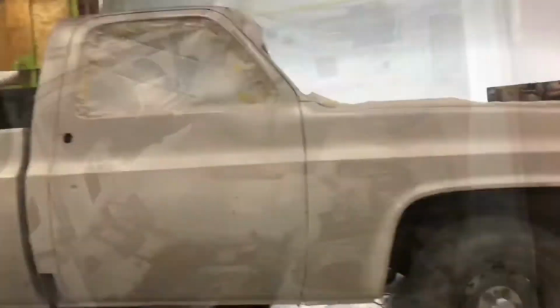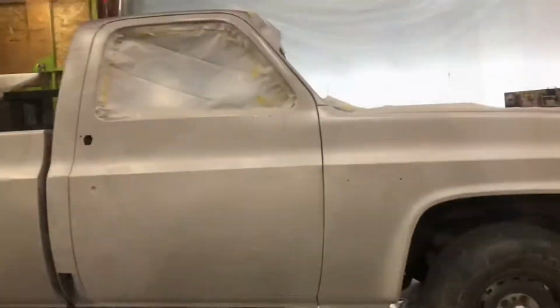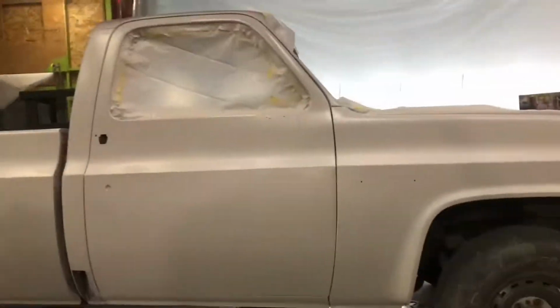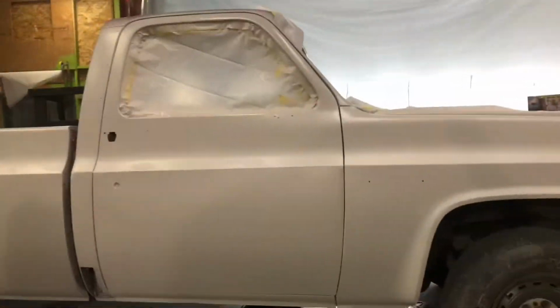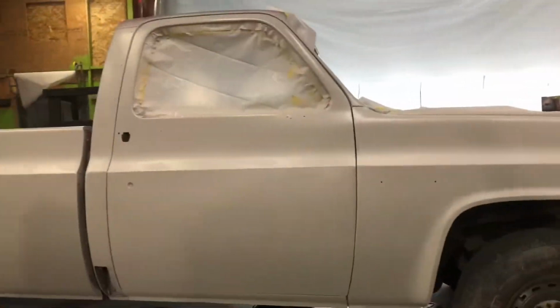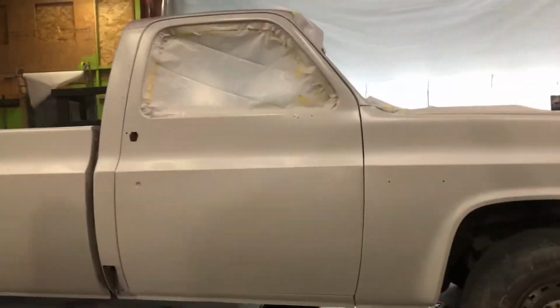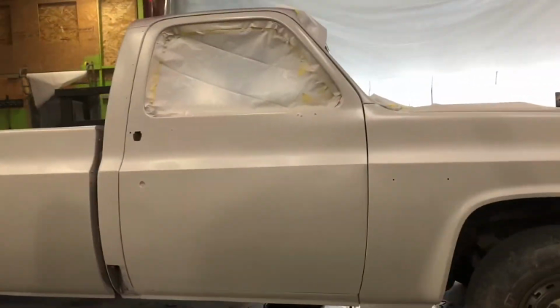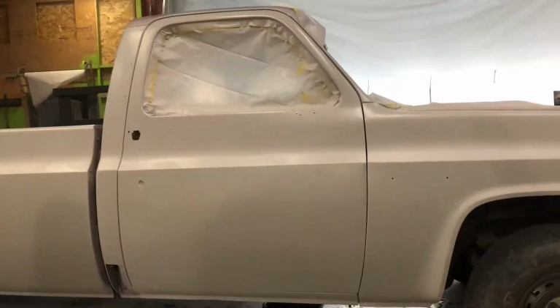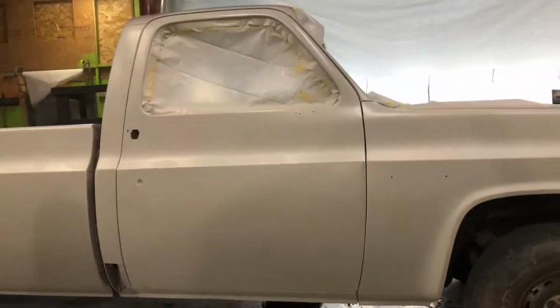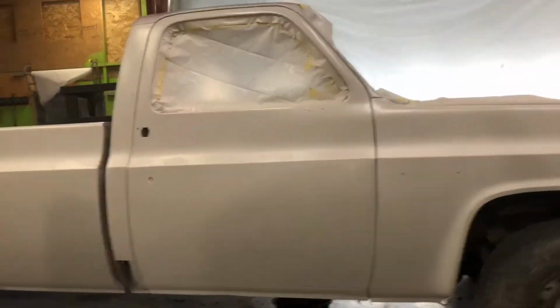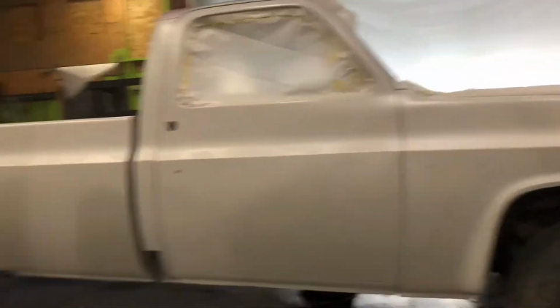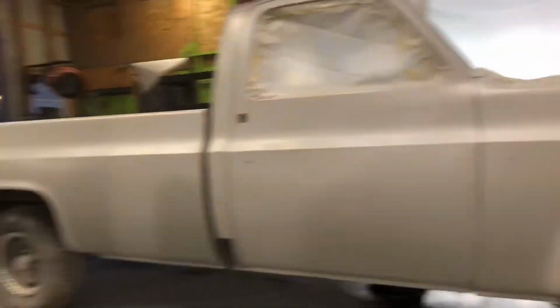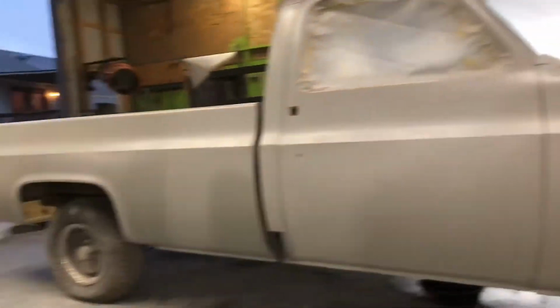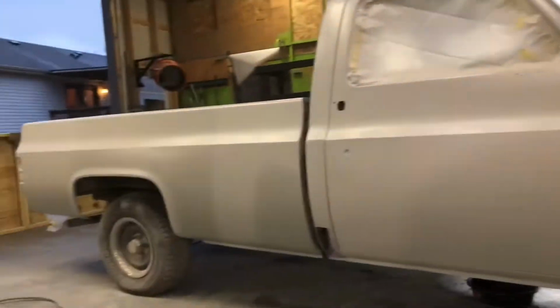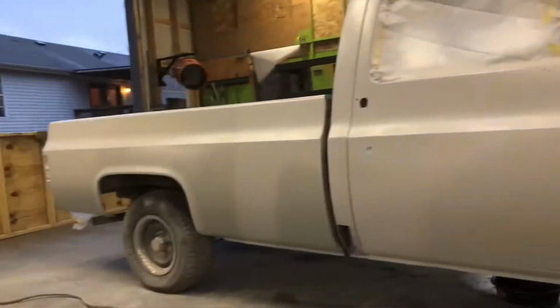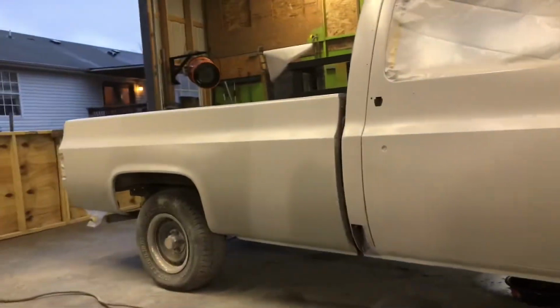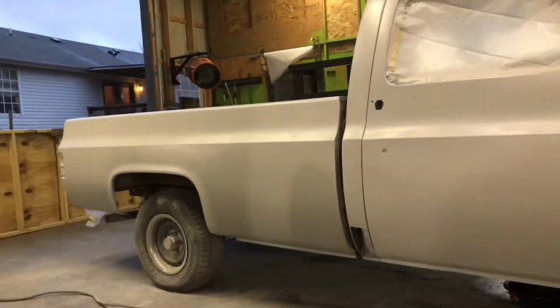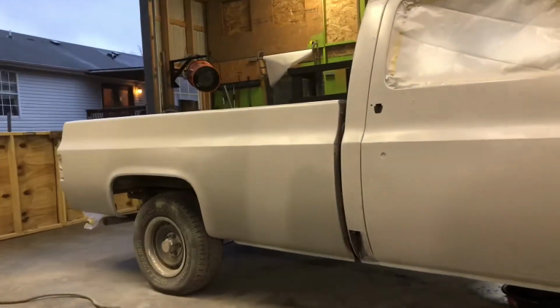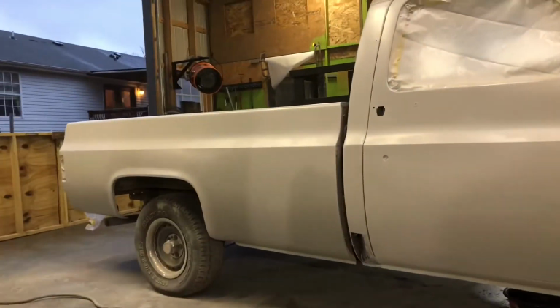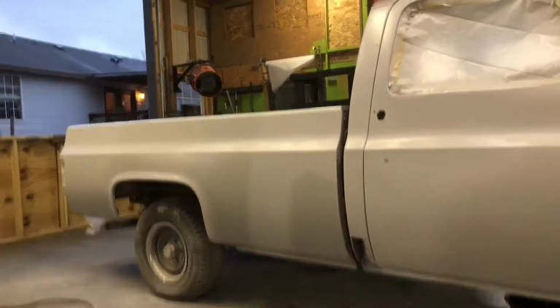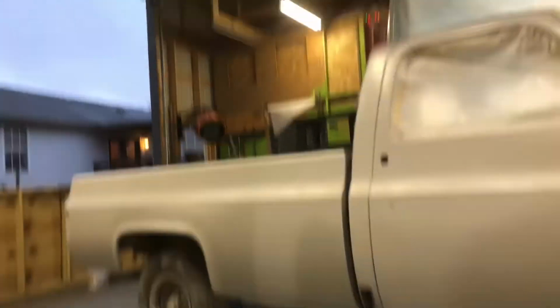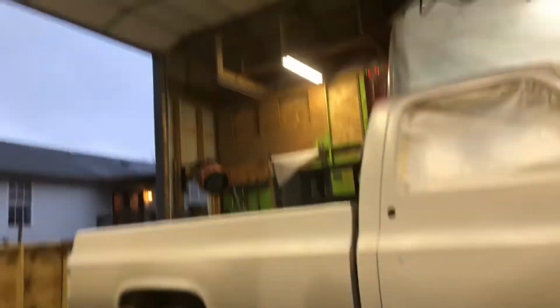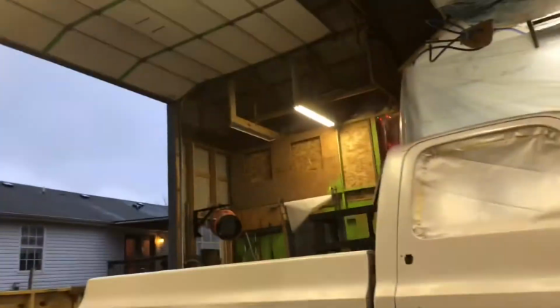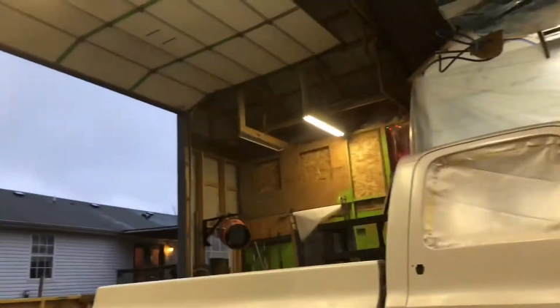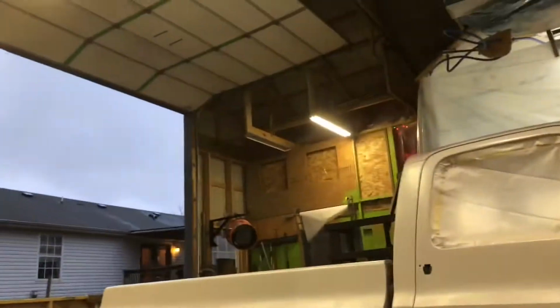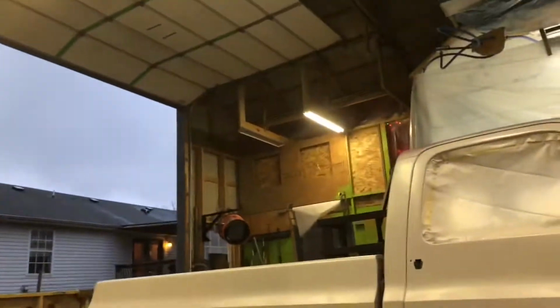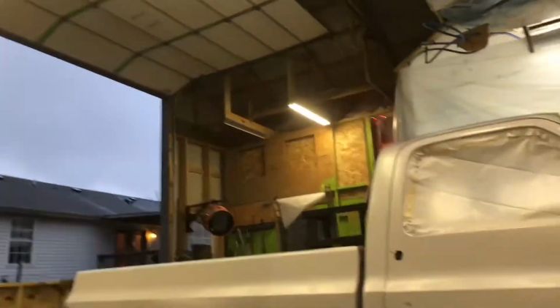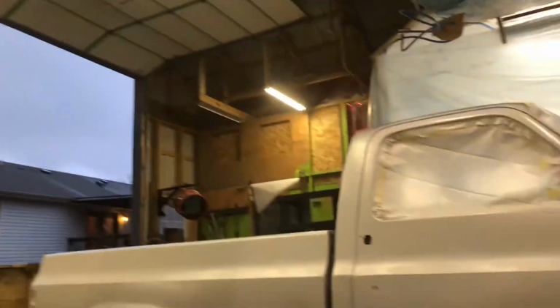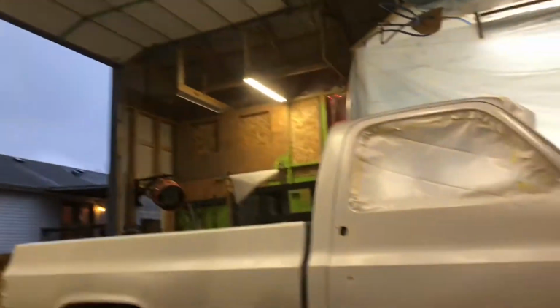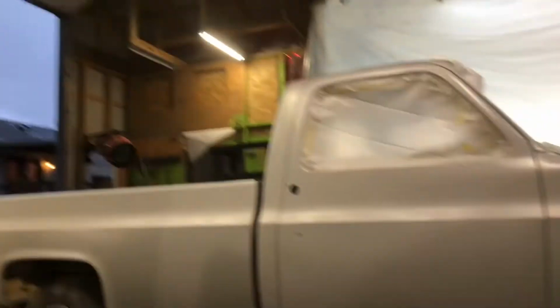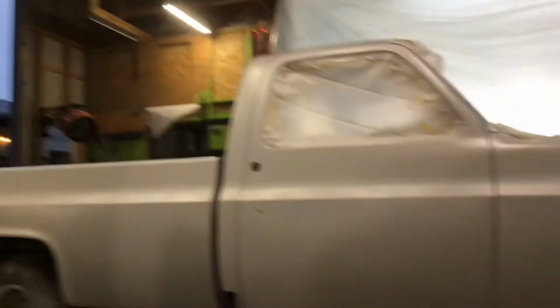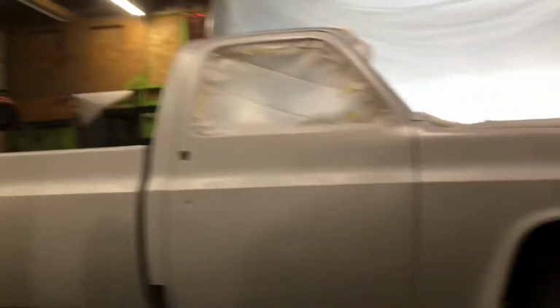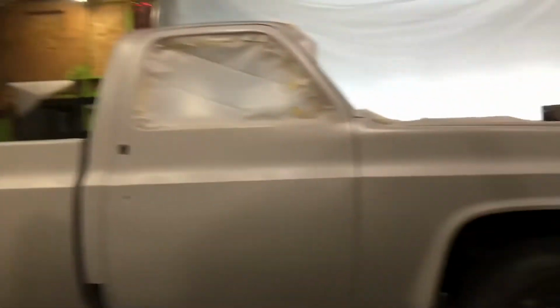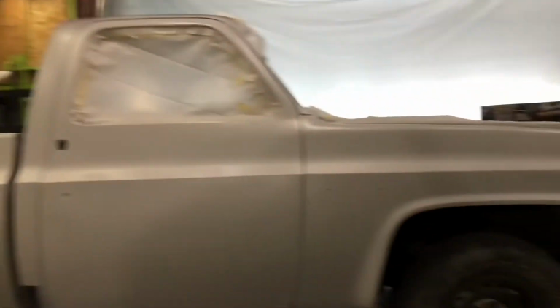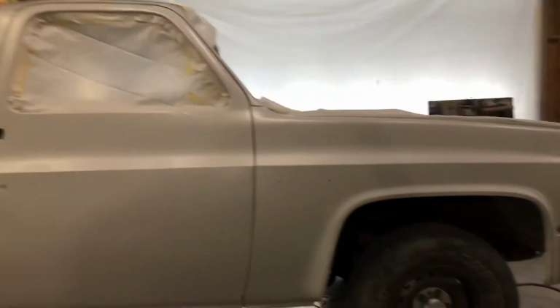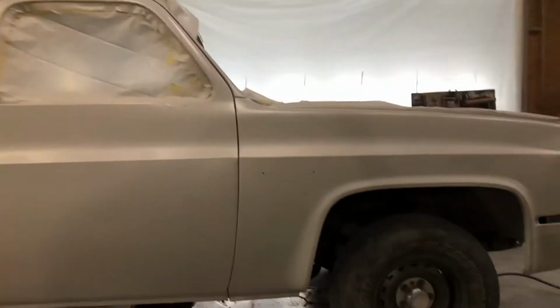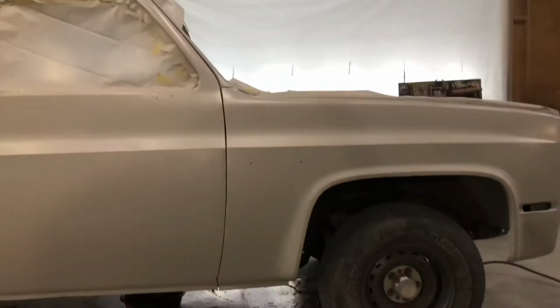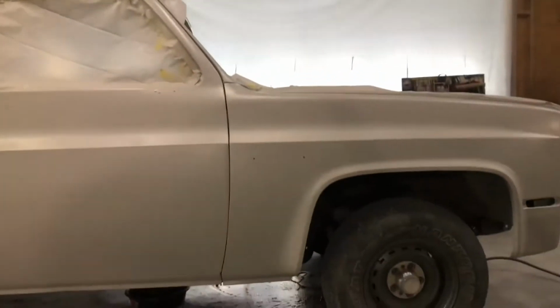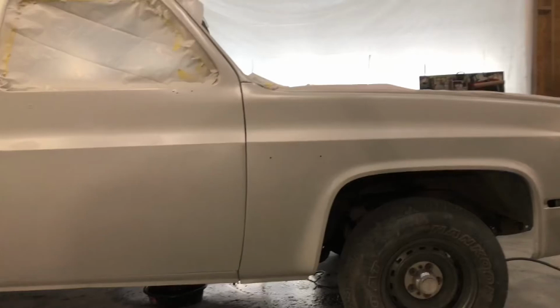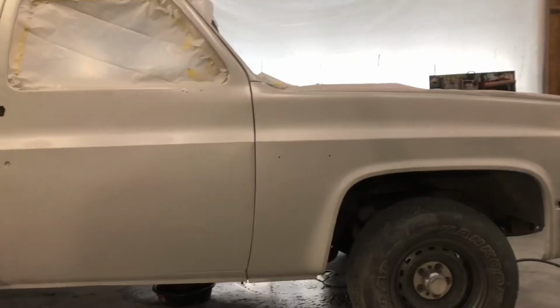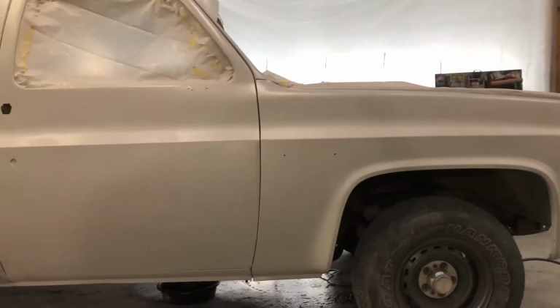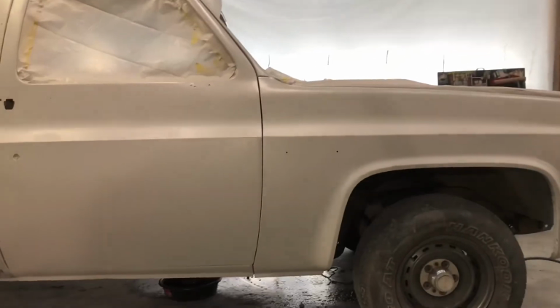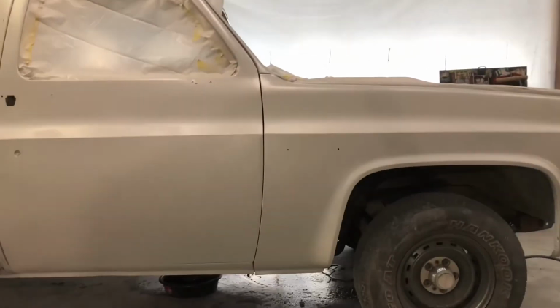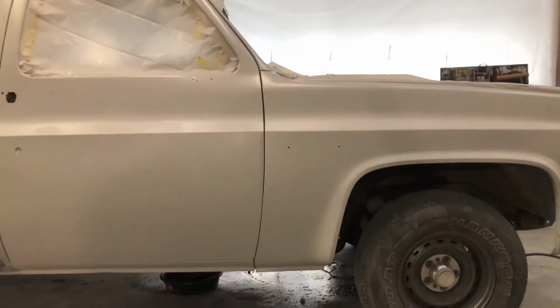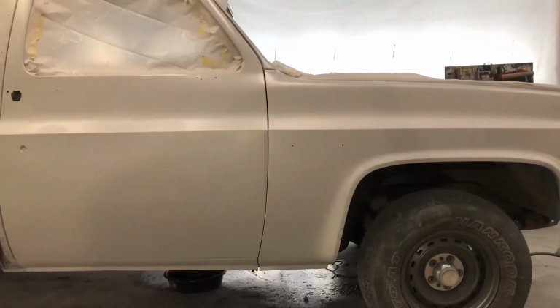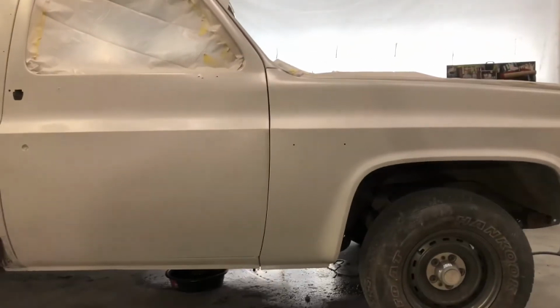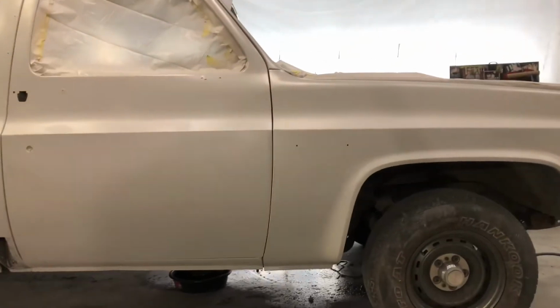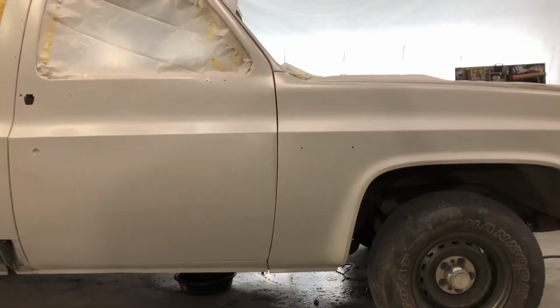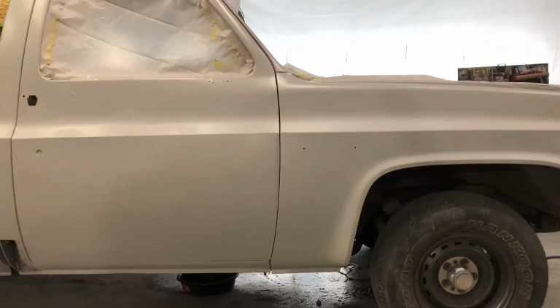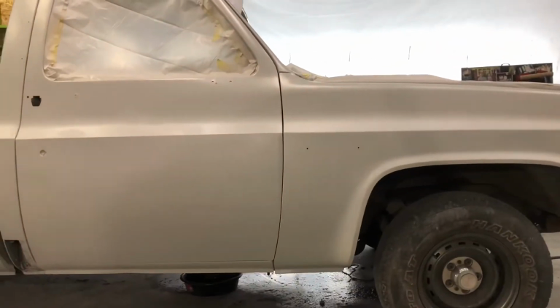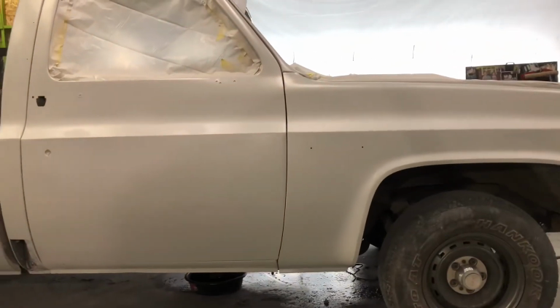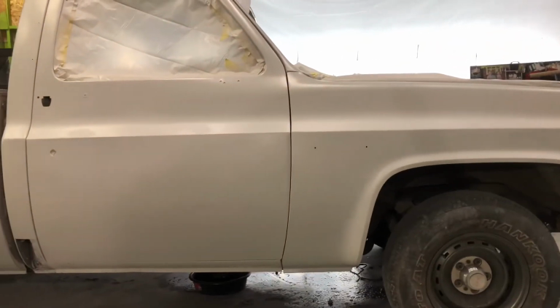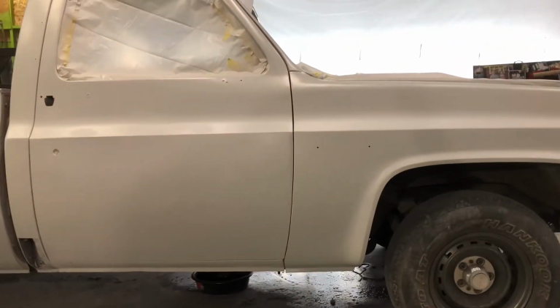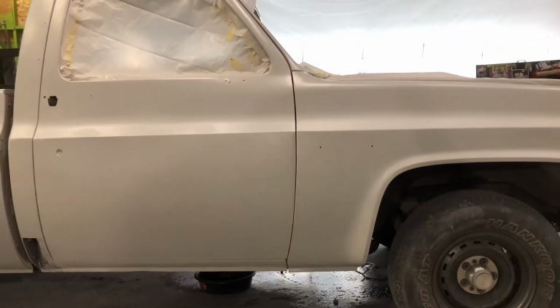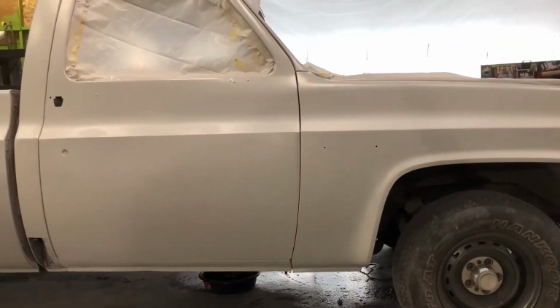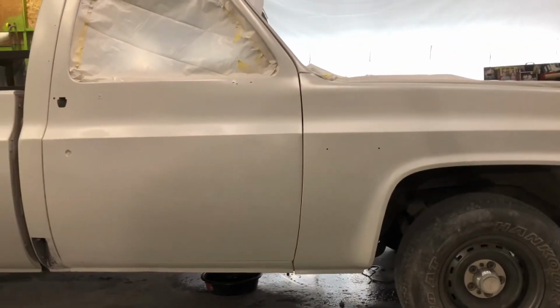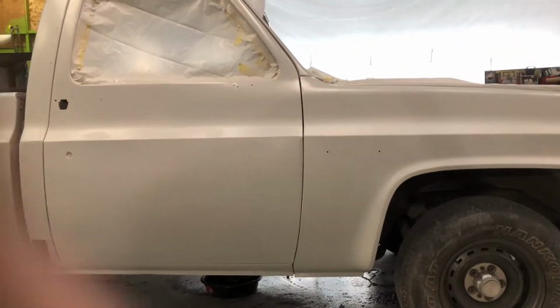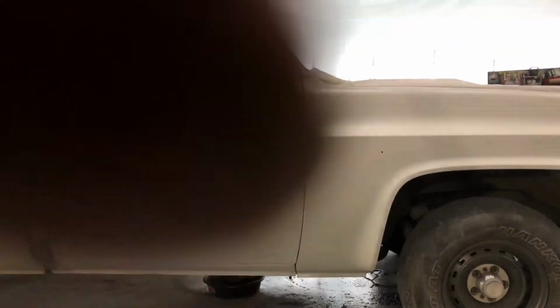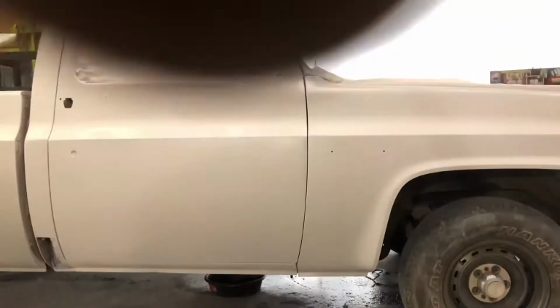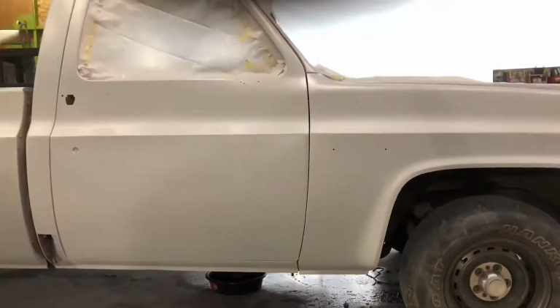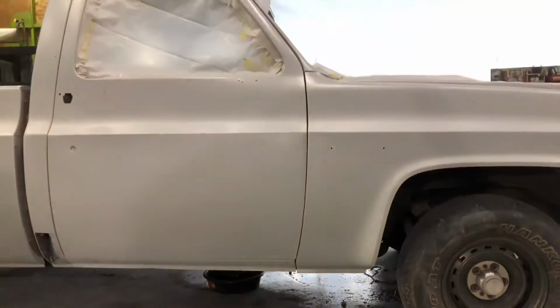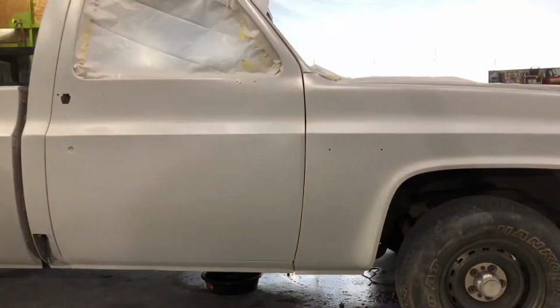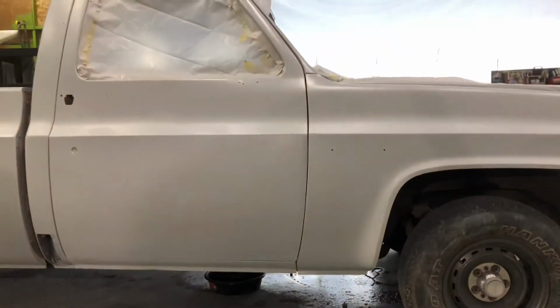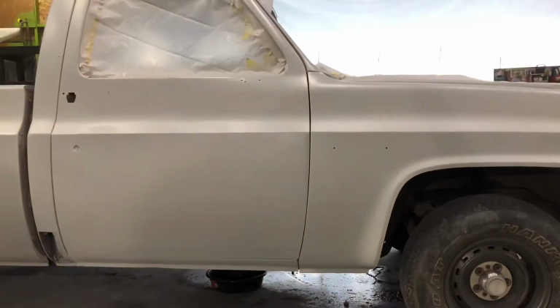All right, she's in epoxy. So tomorrow we will slick sand primer.